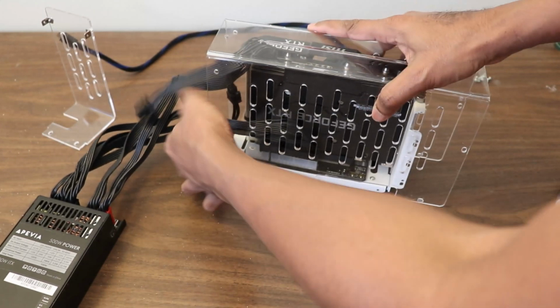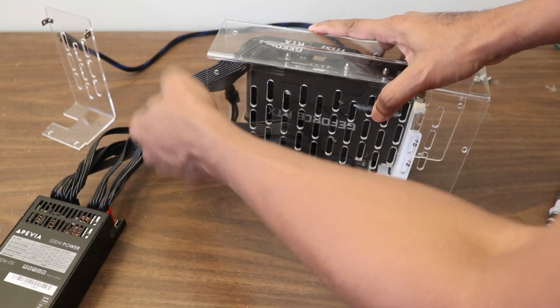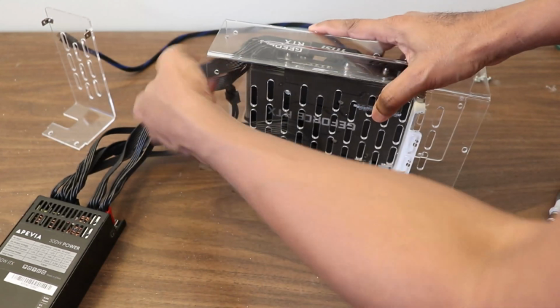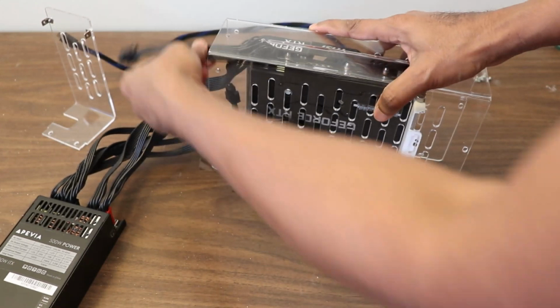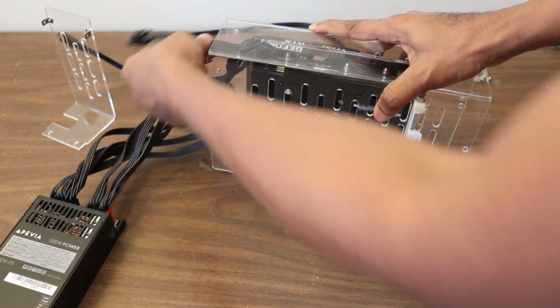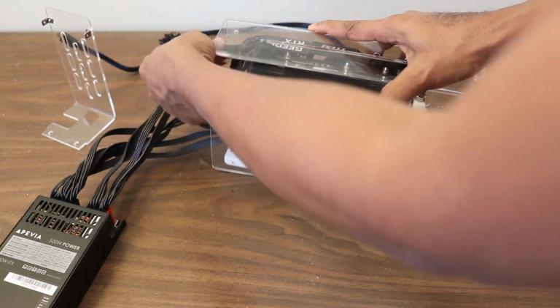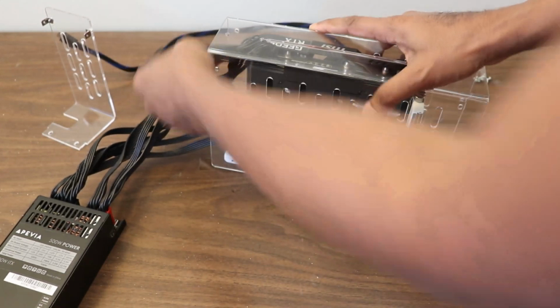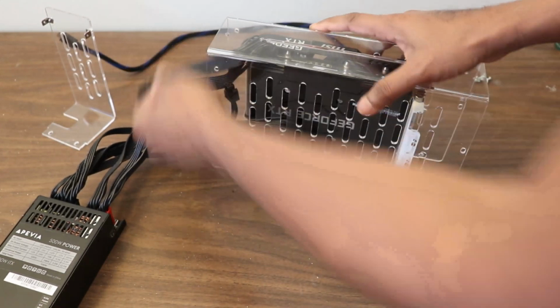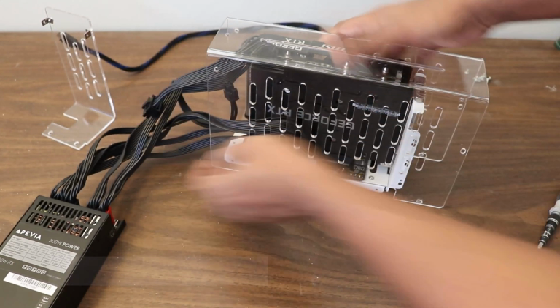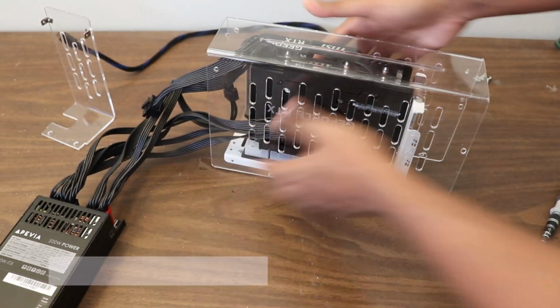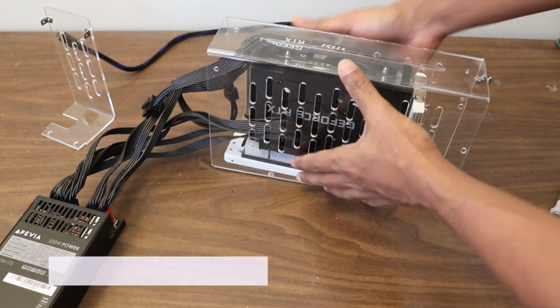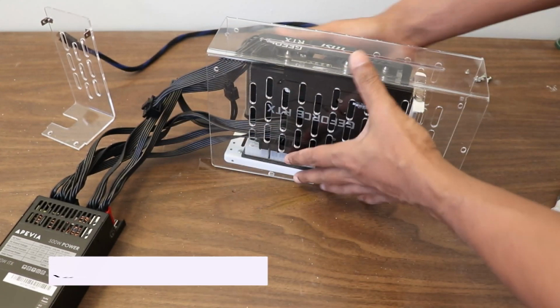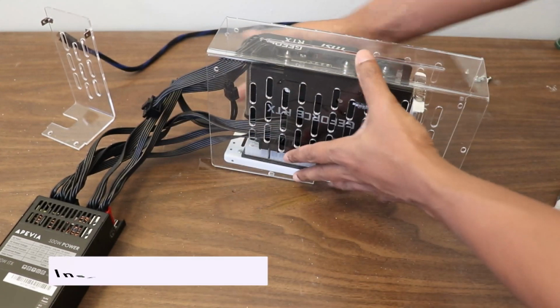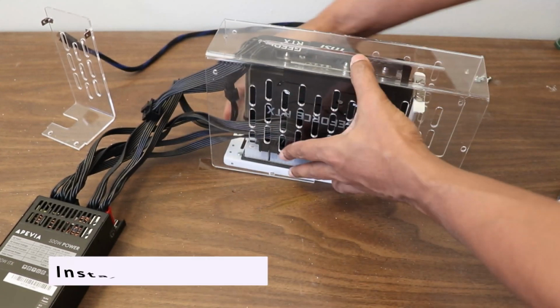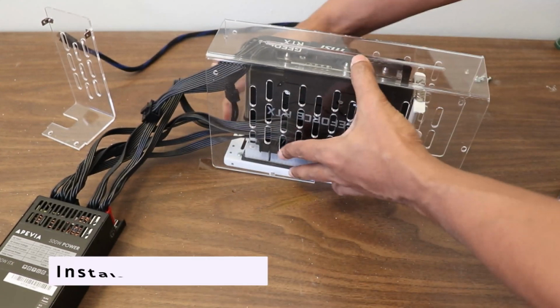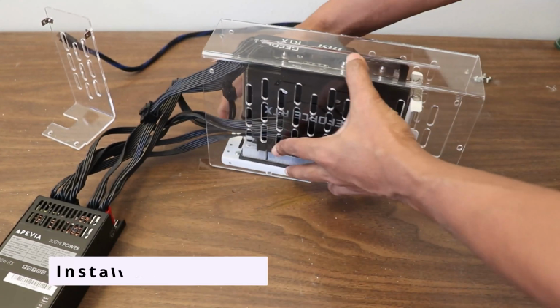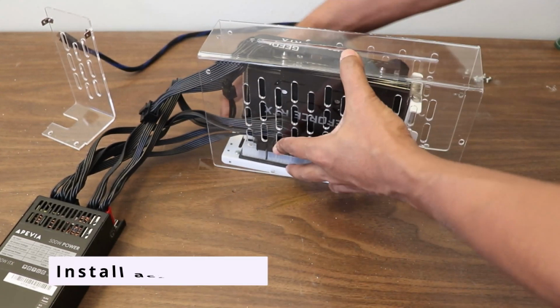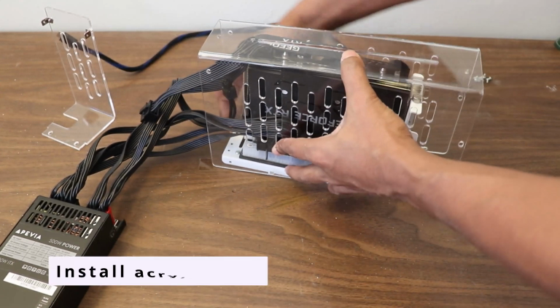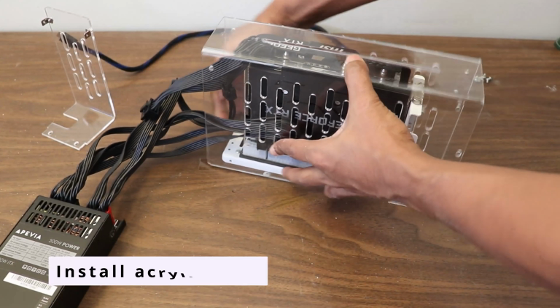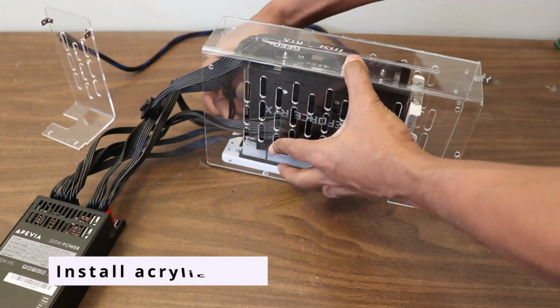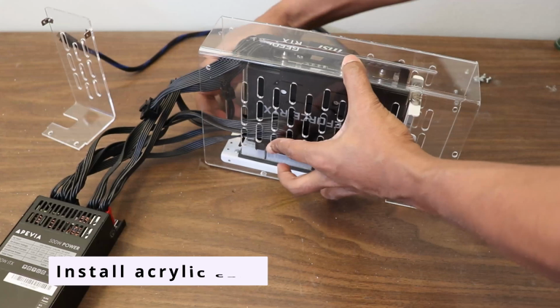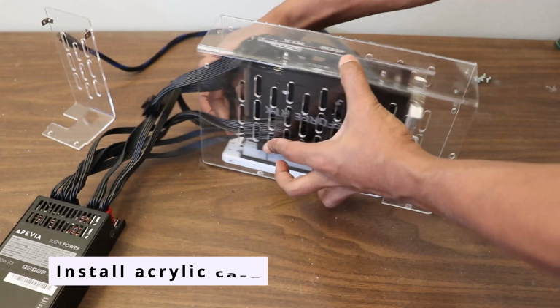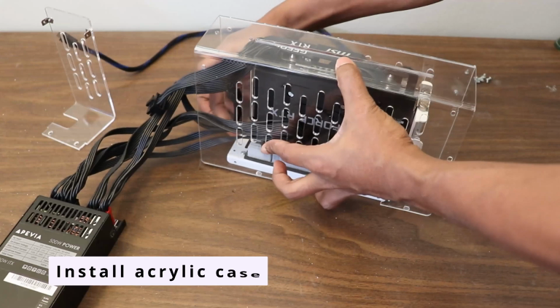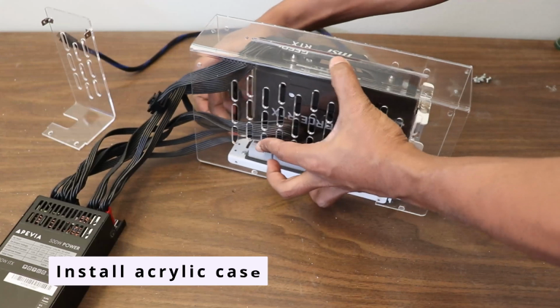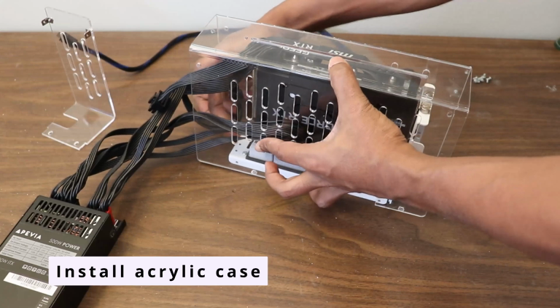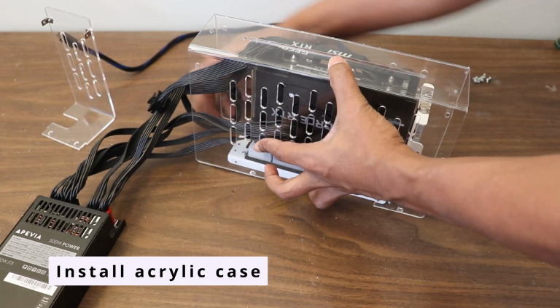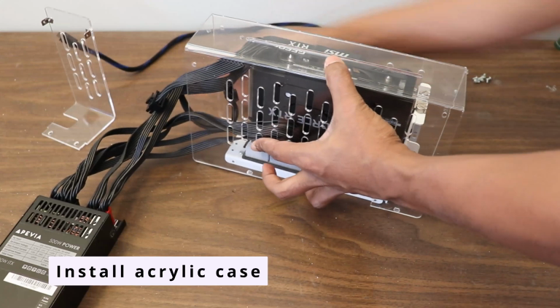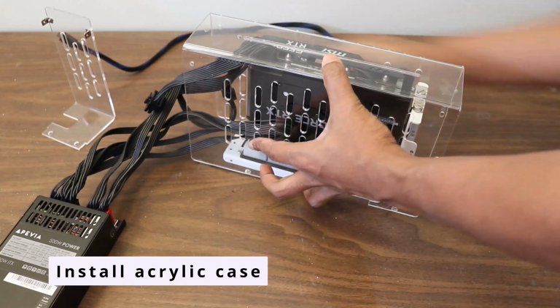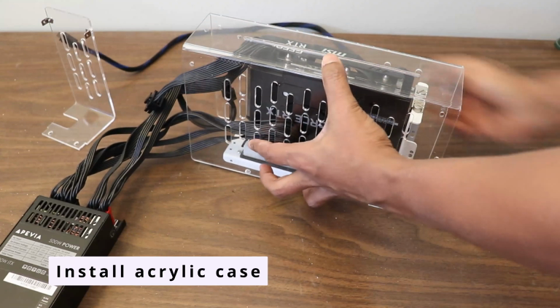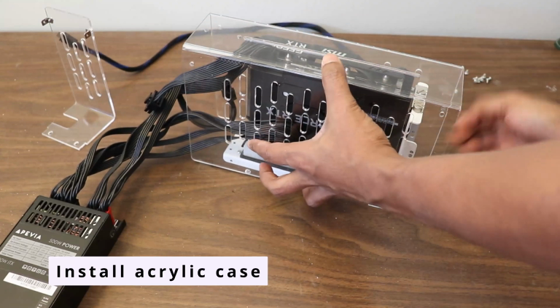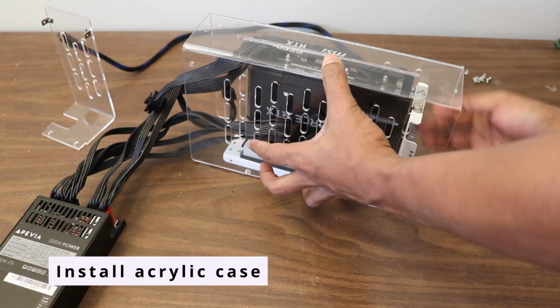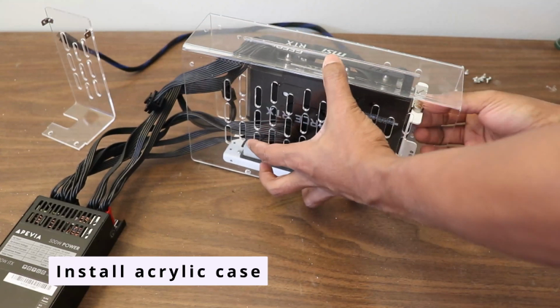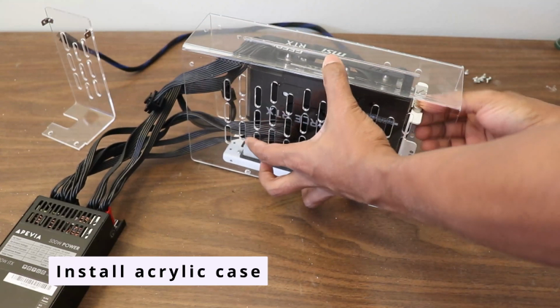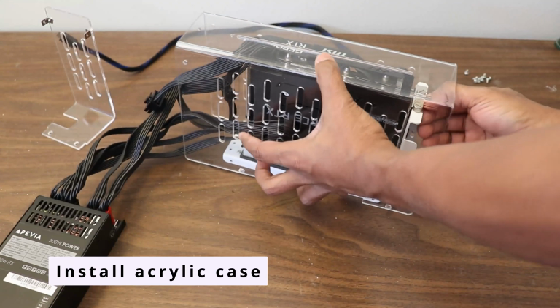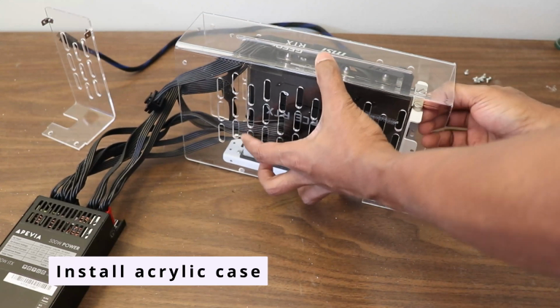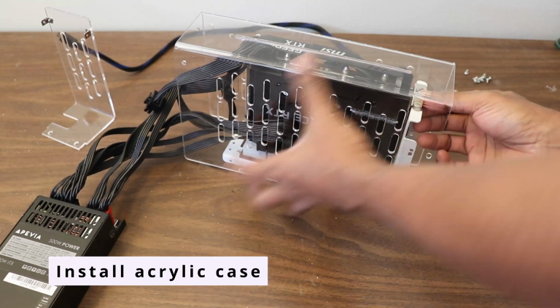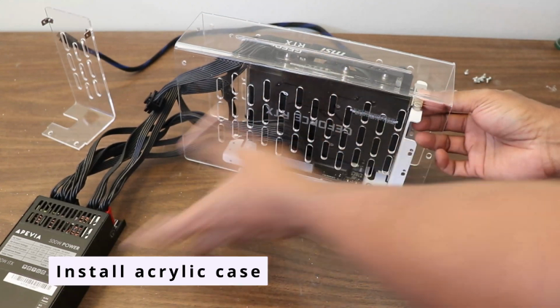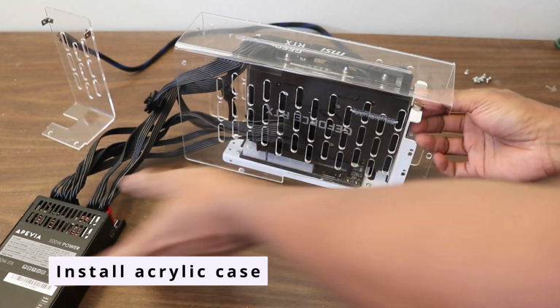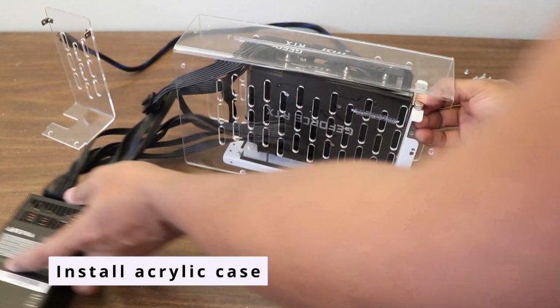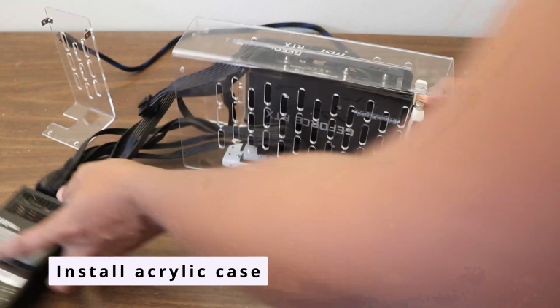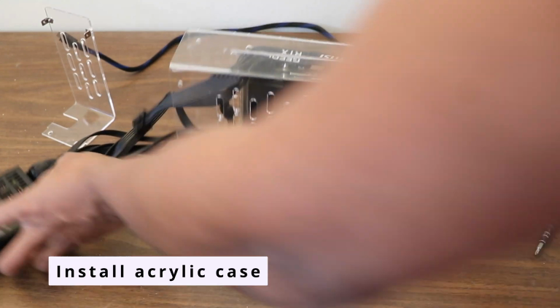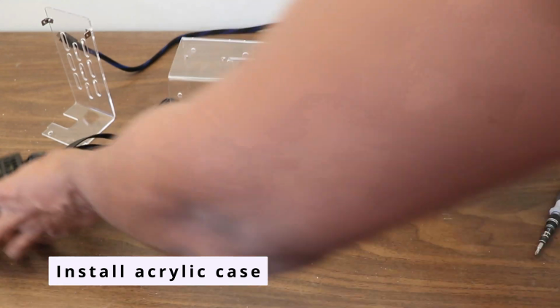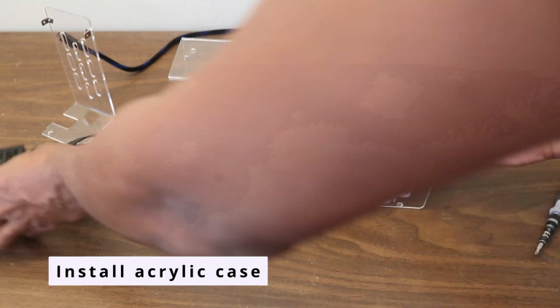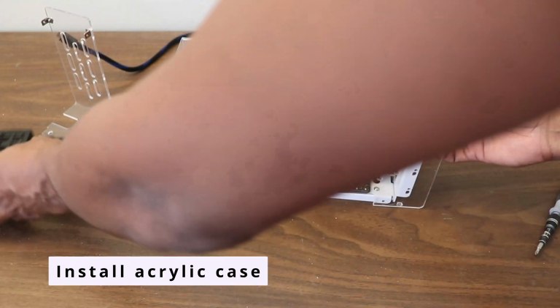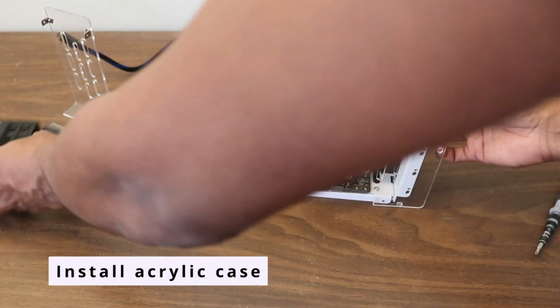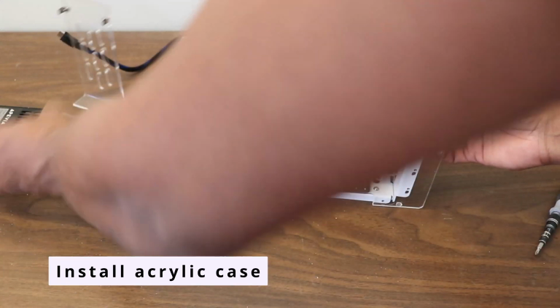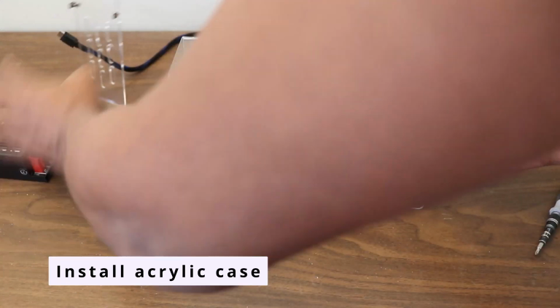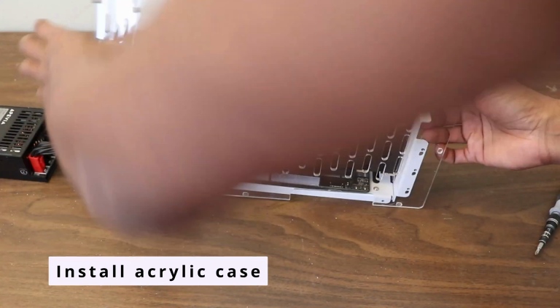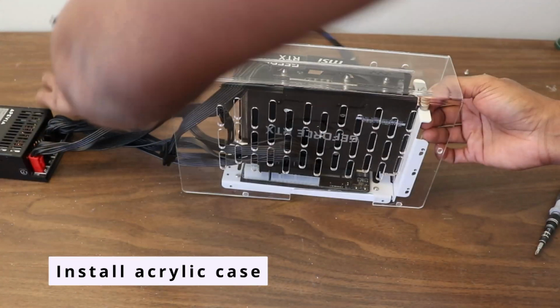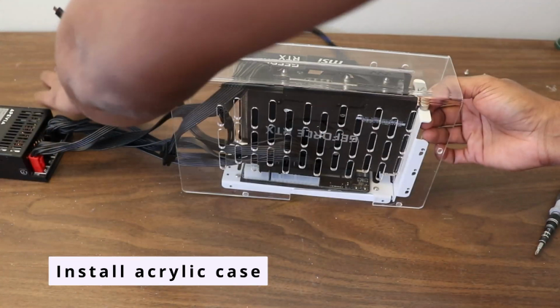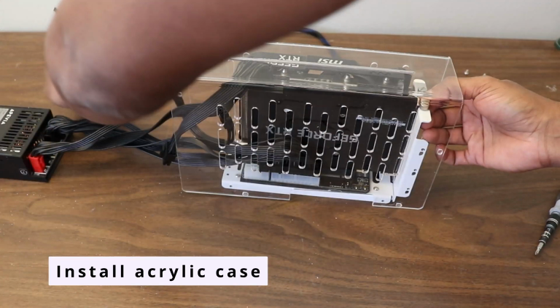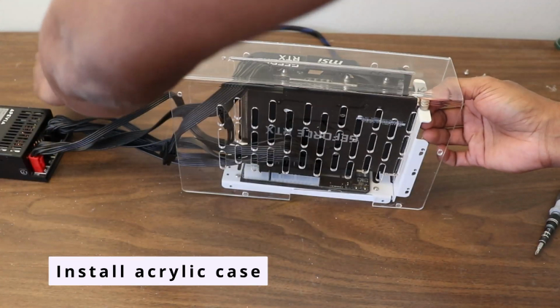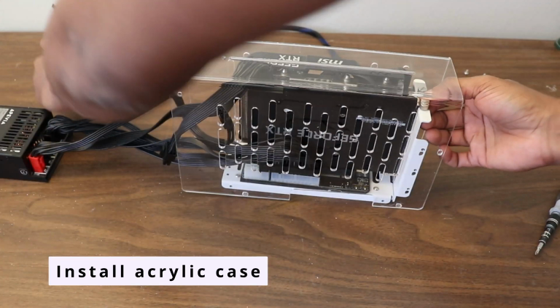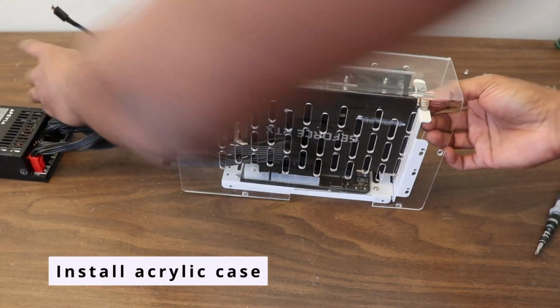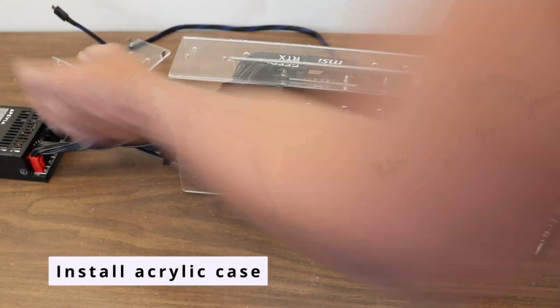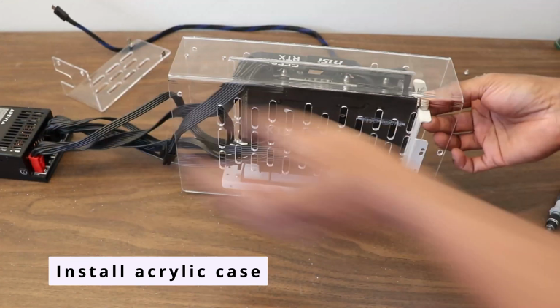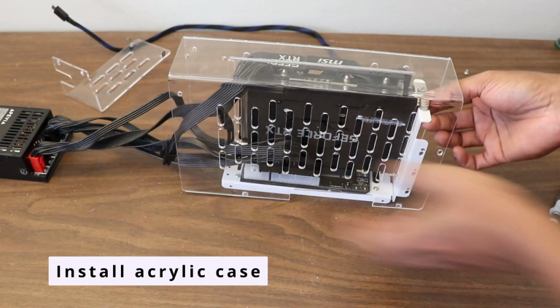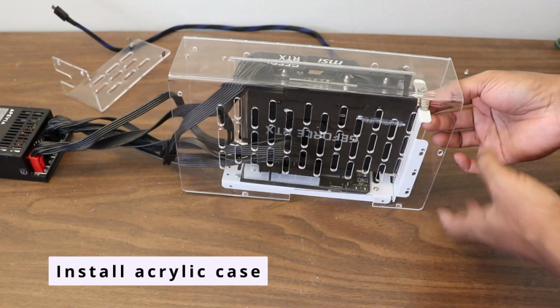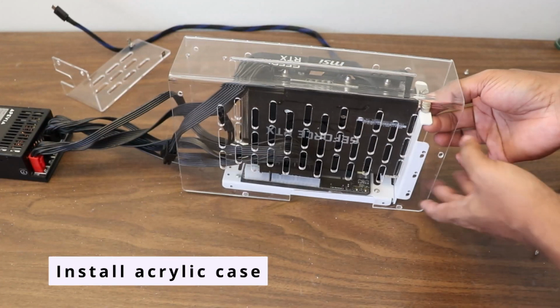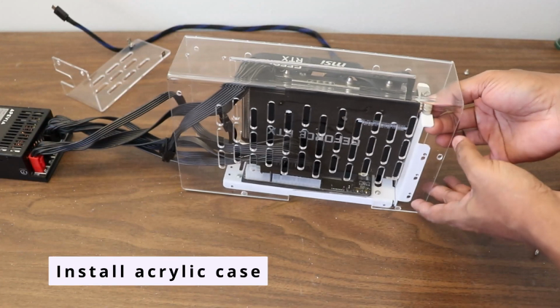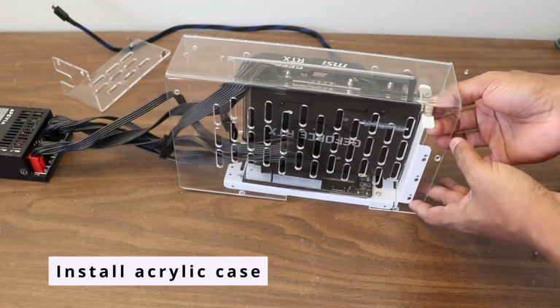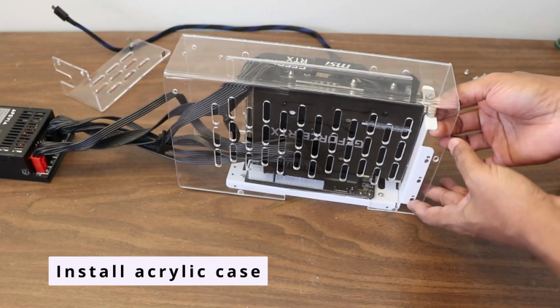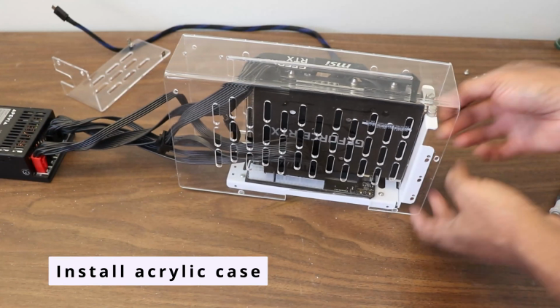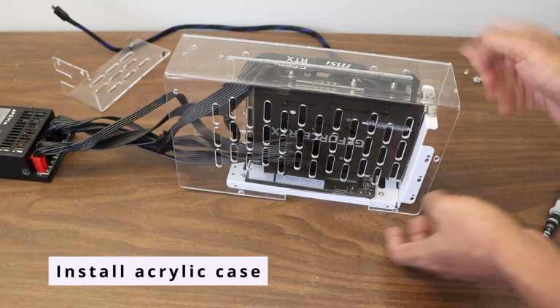Now, let's assemble the acrylic case. The panels are designed with plenty of ventilation and can be fastened together with screws.